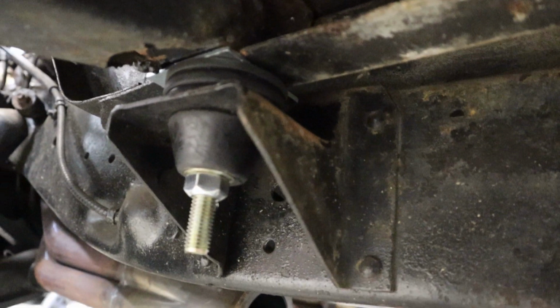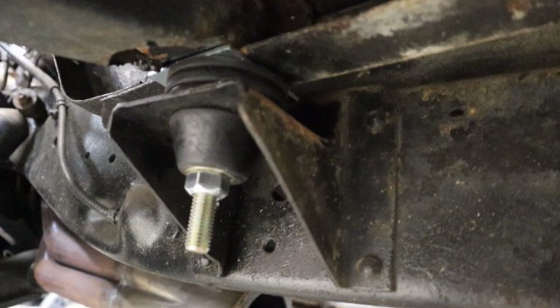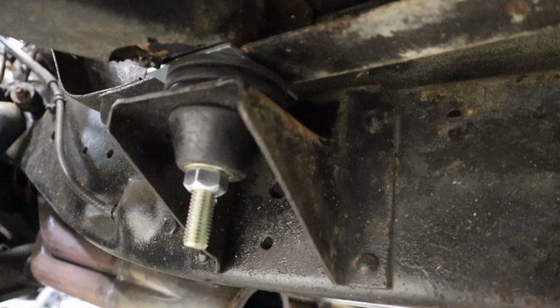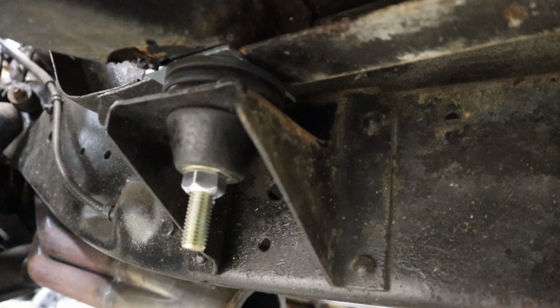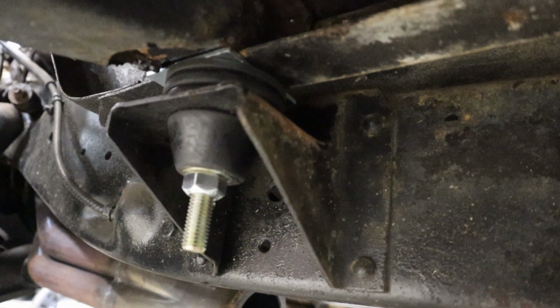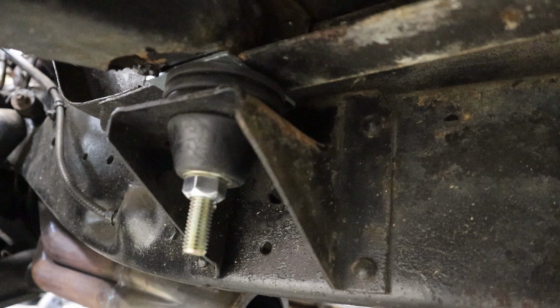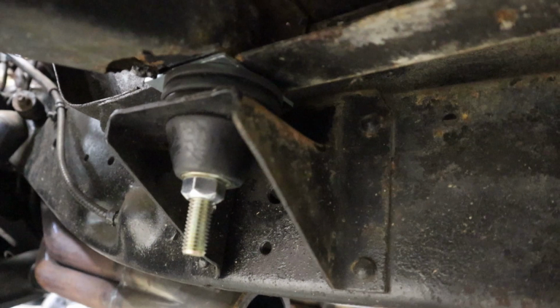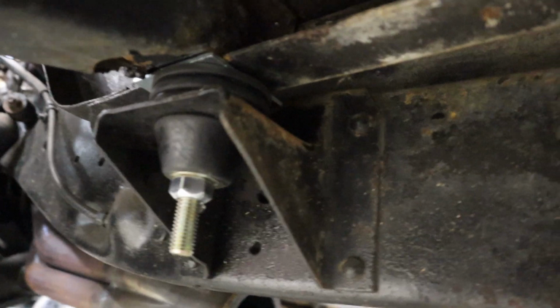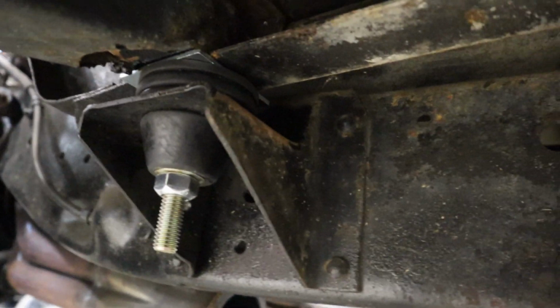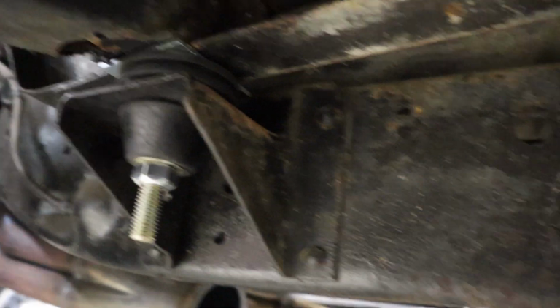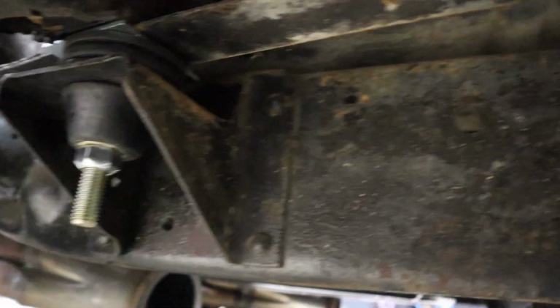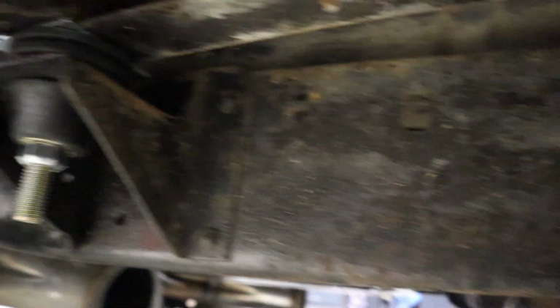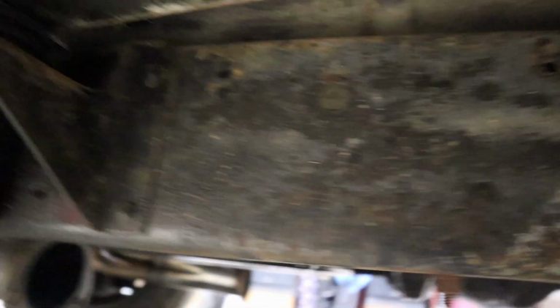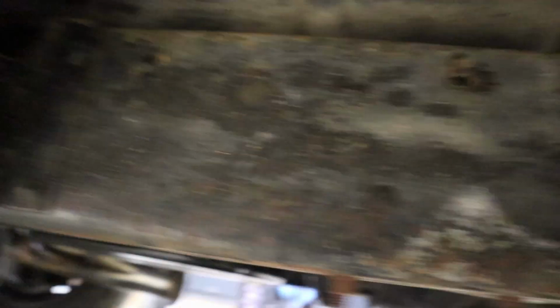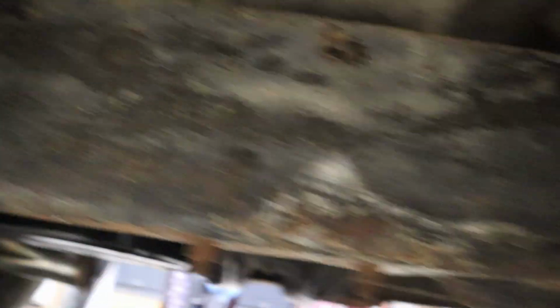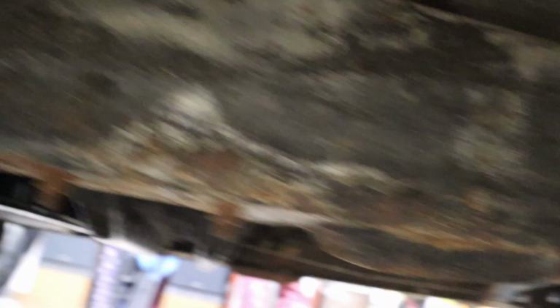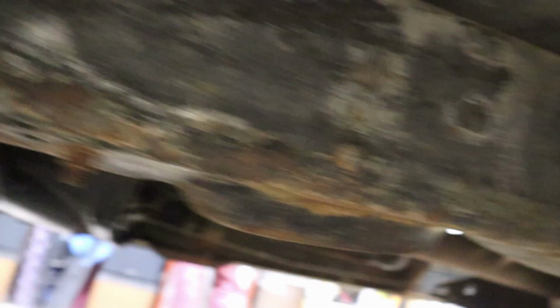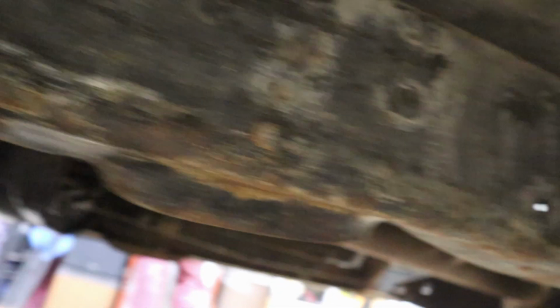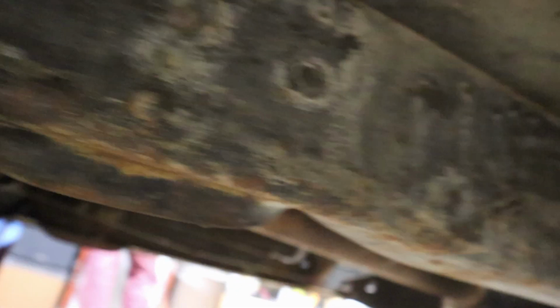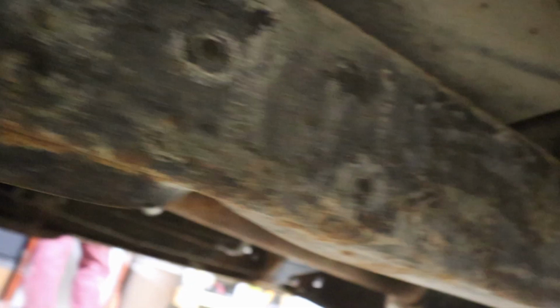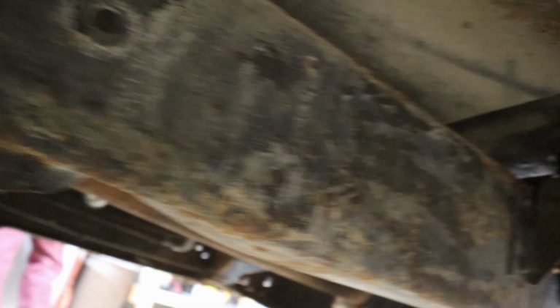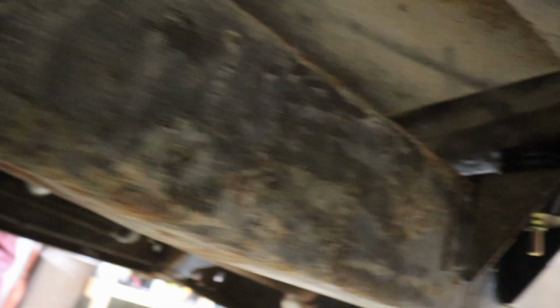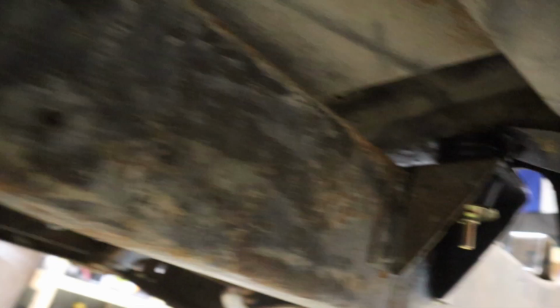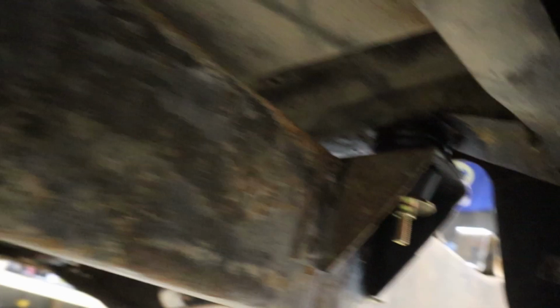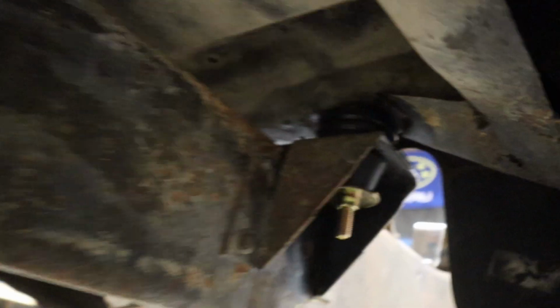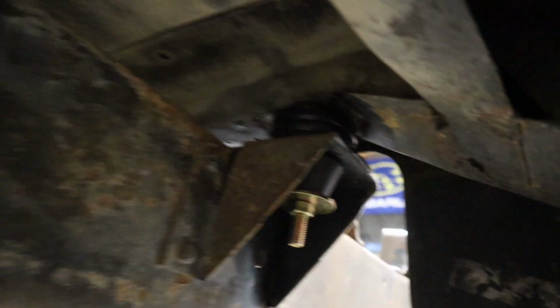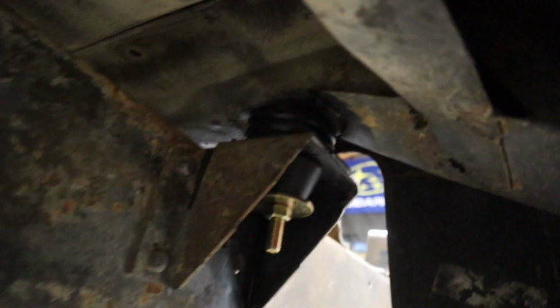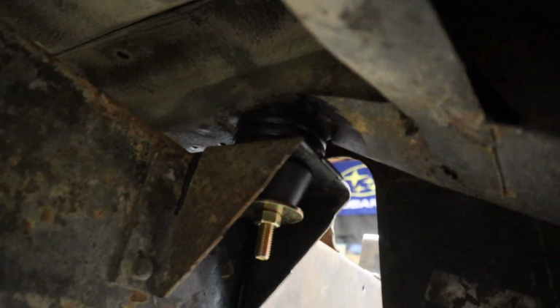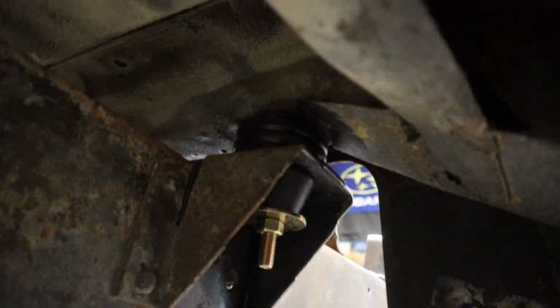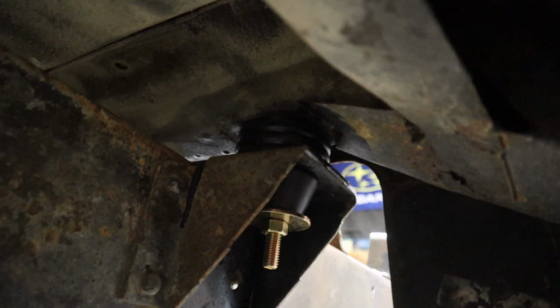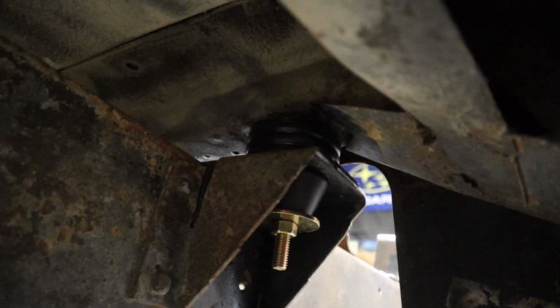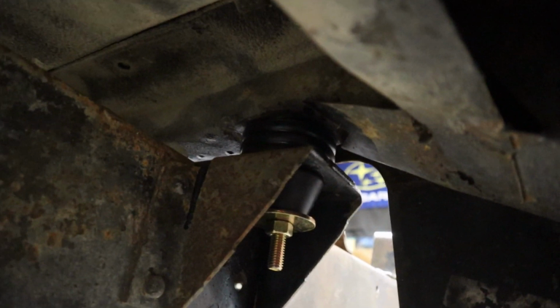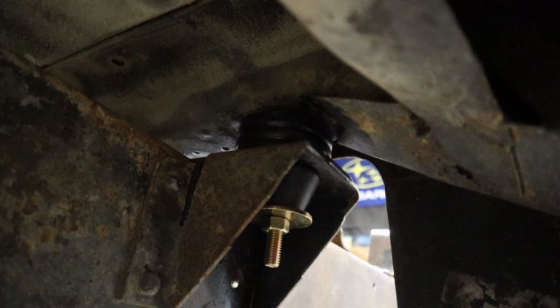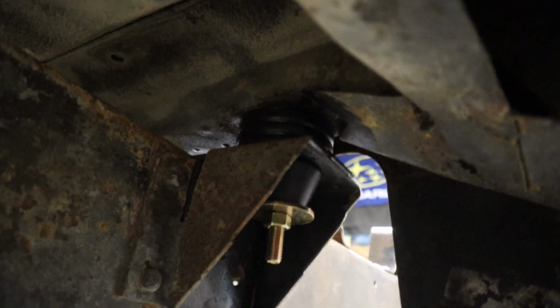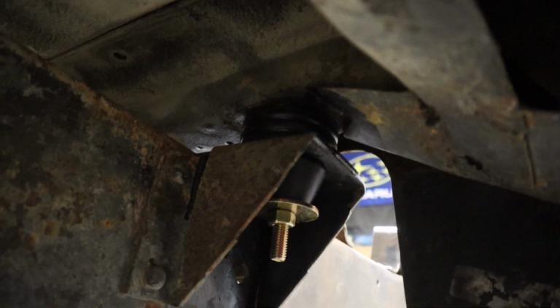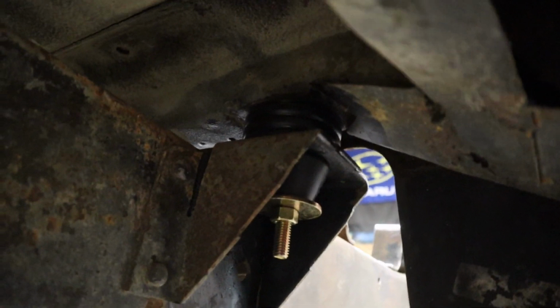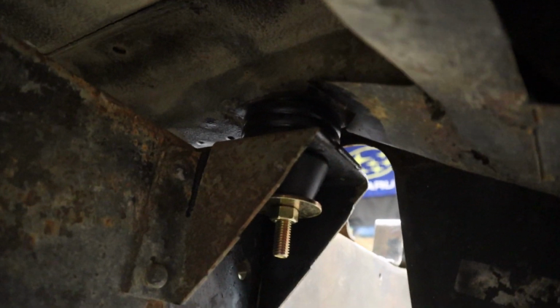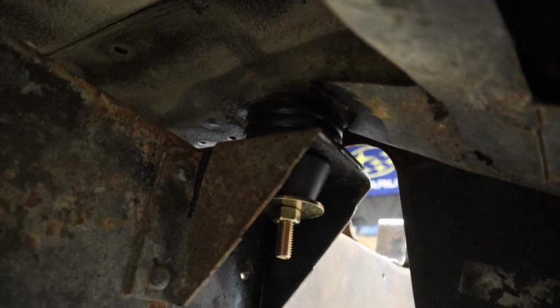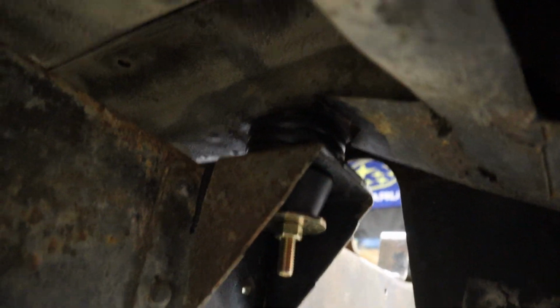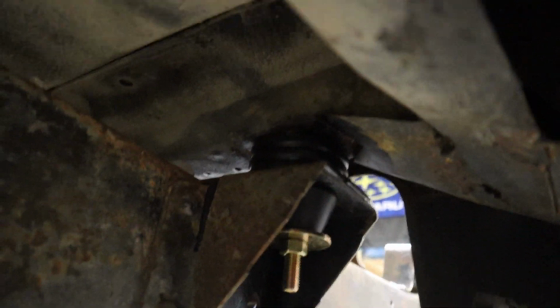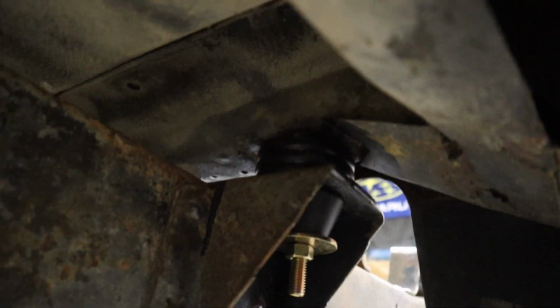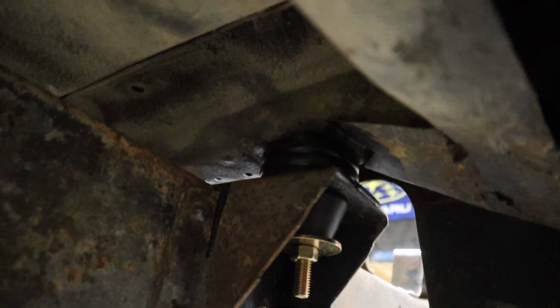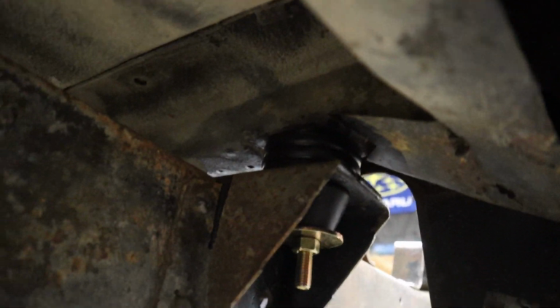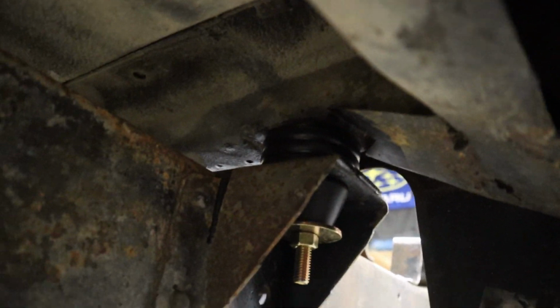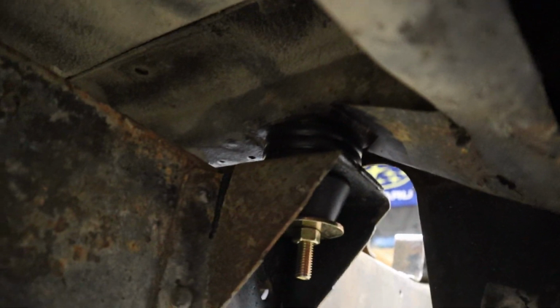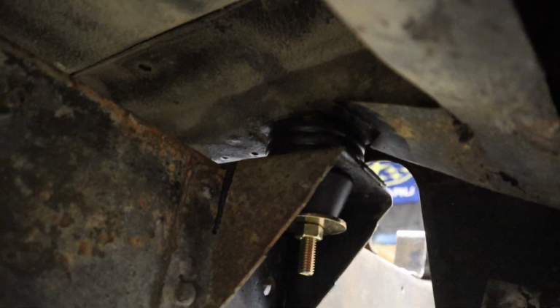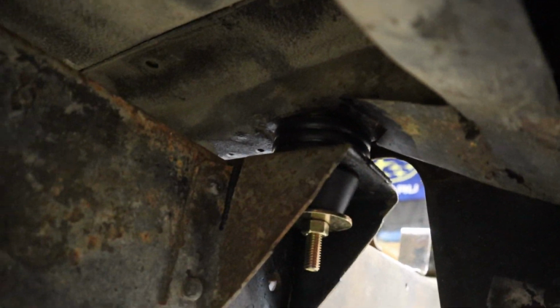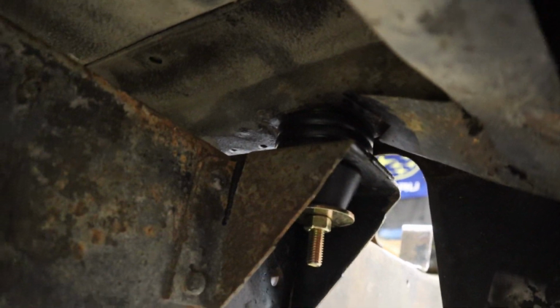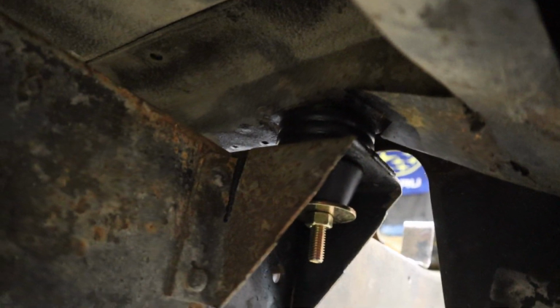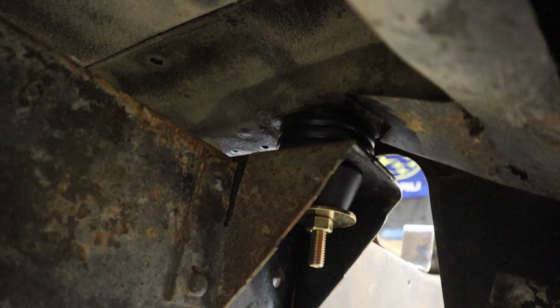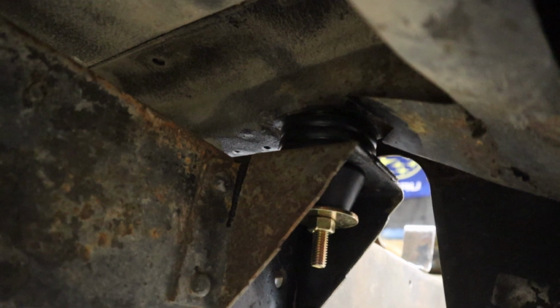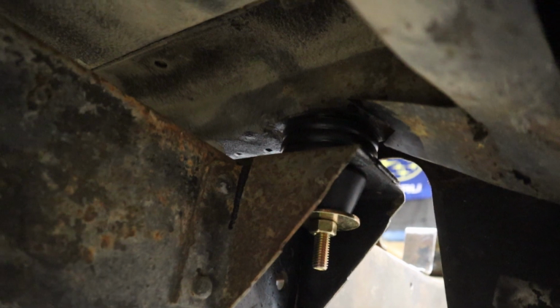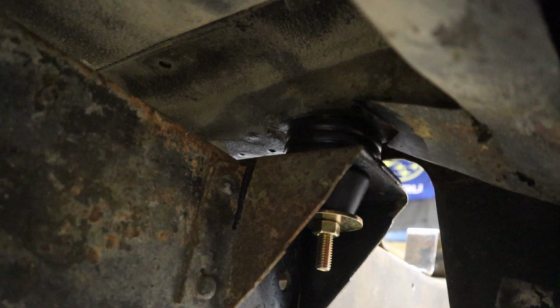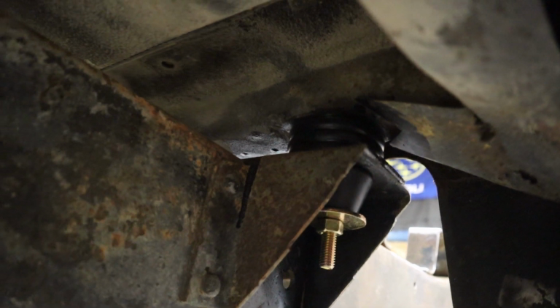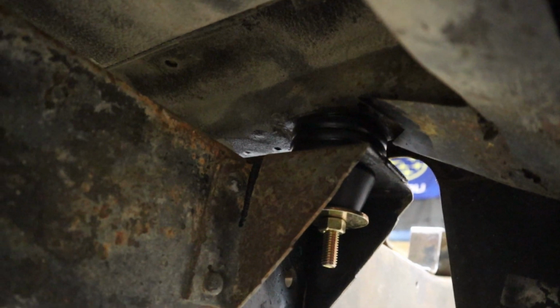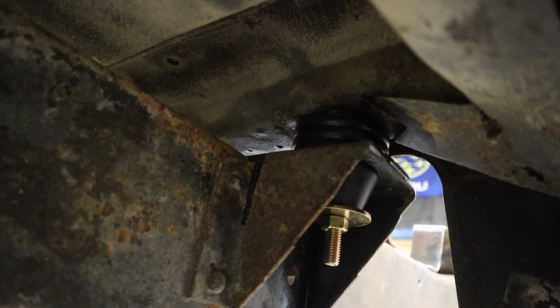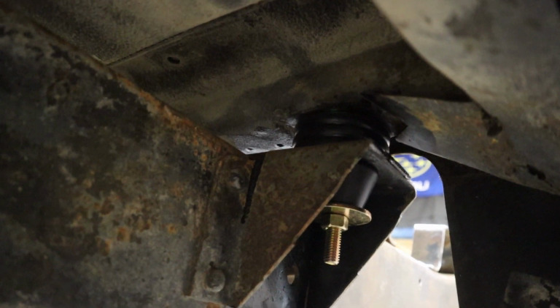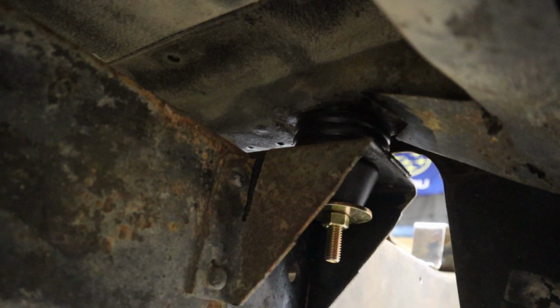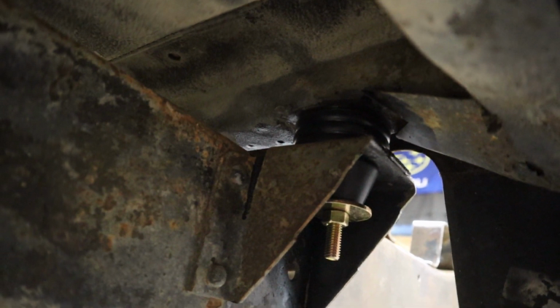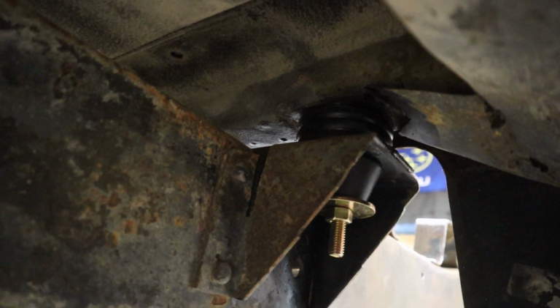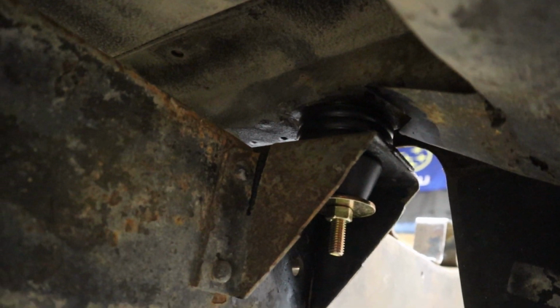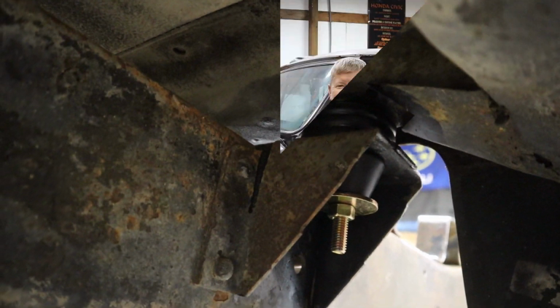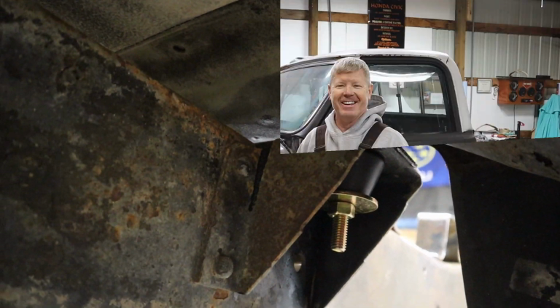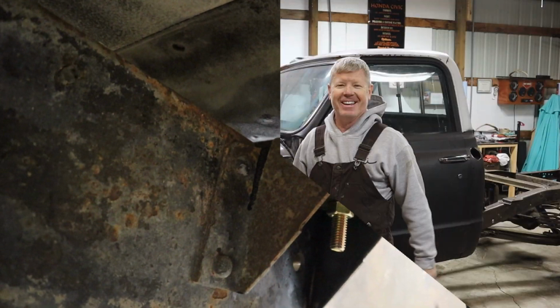The new bushings are in and looking very nice. All that's left to do now is torque them down.